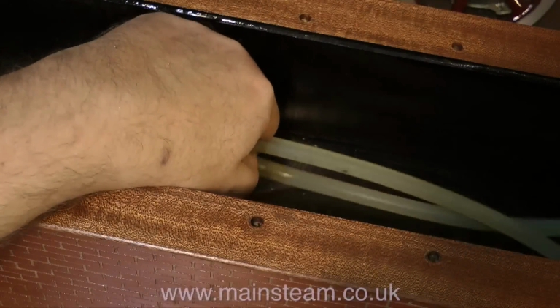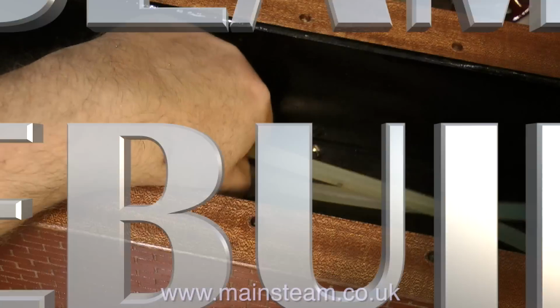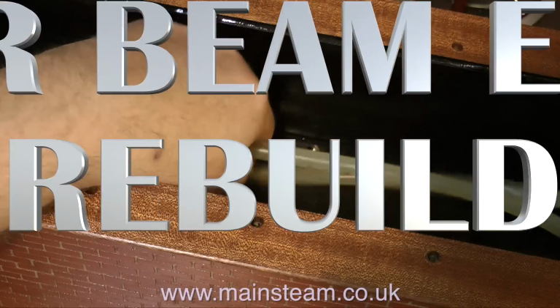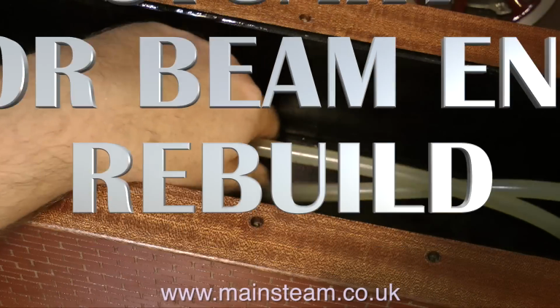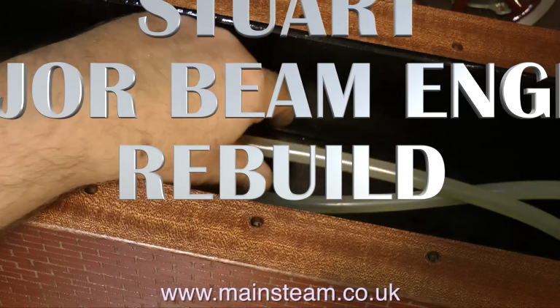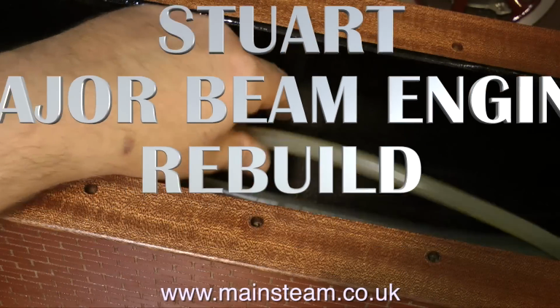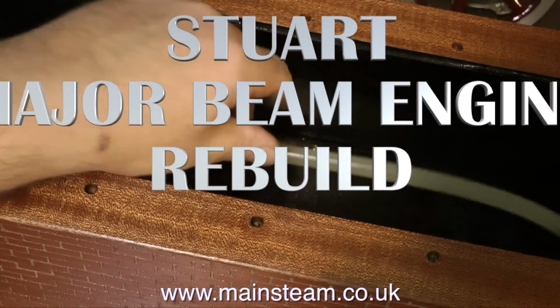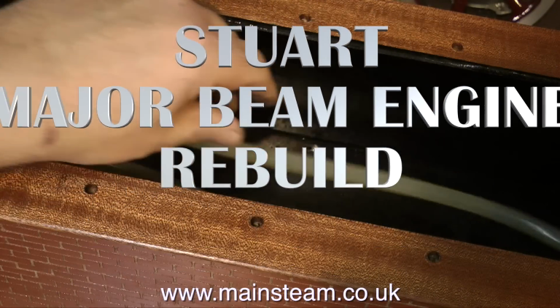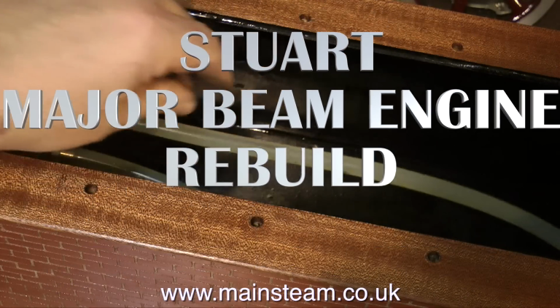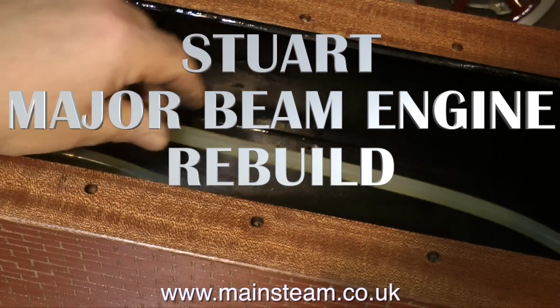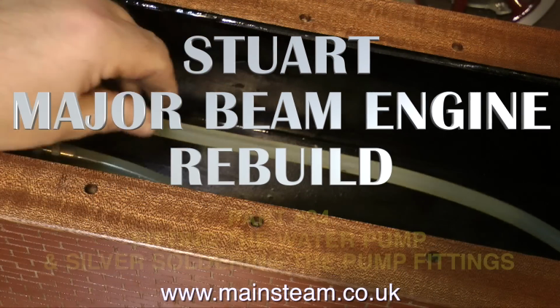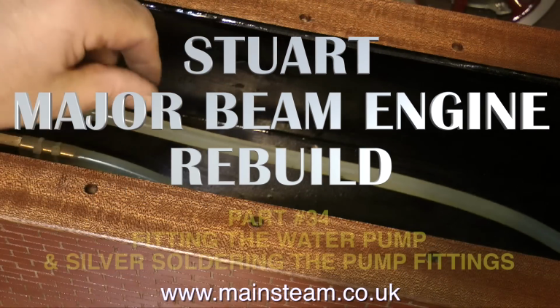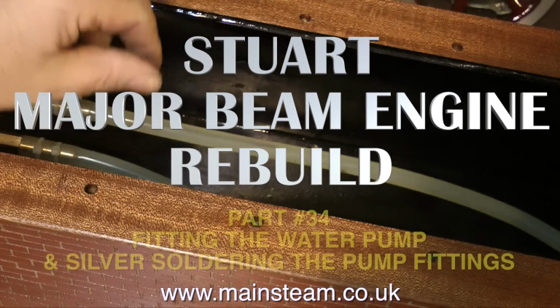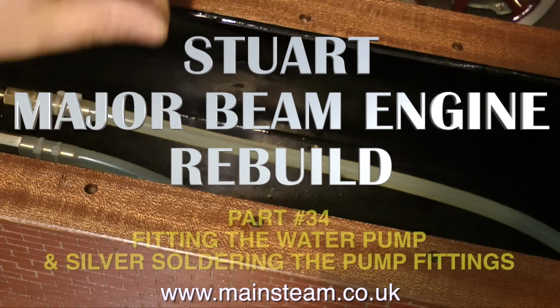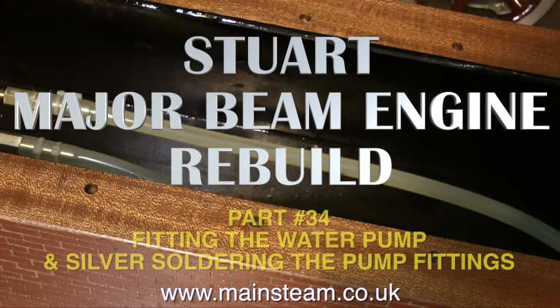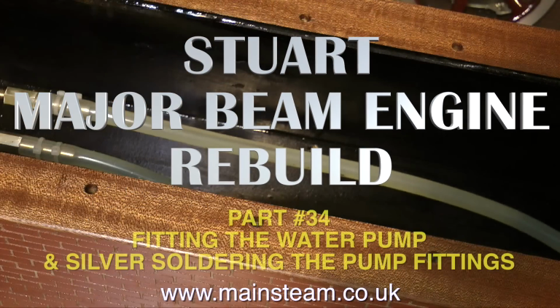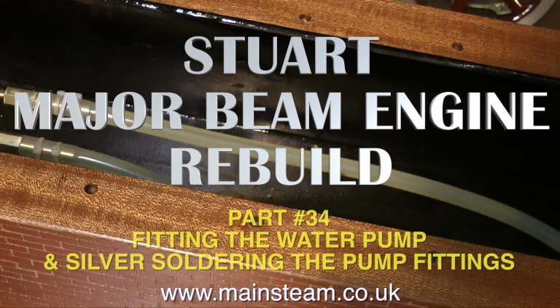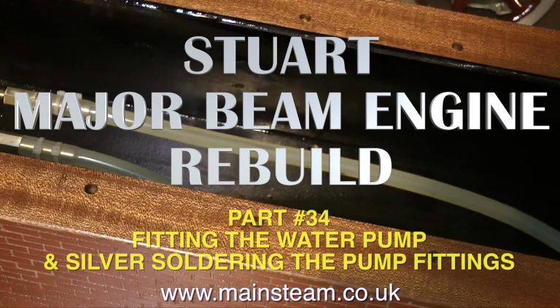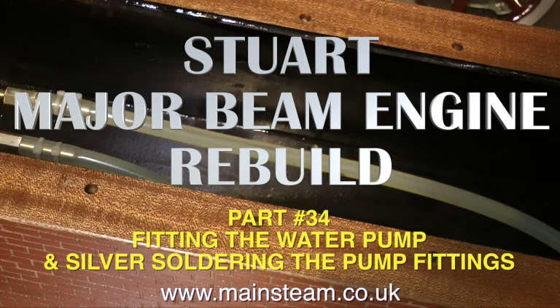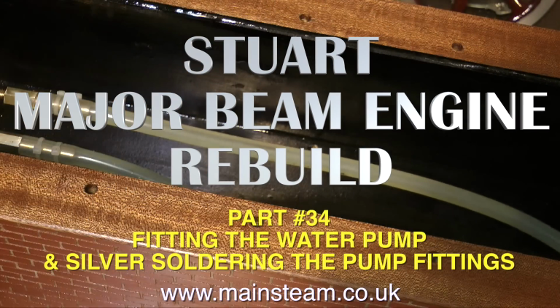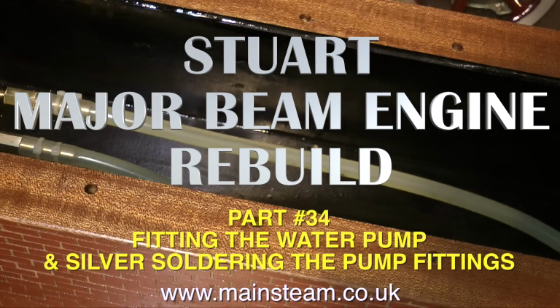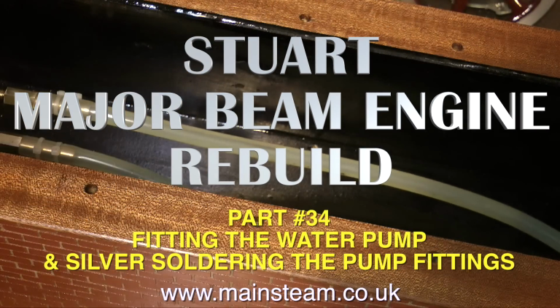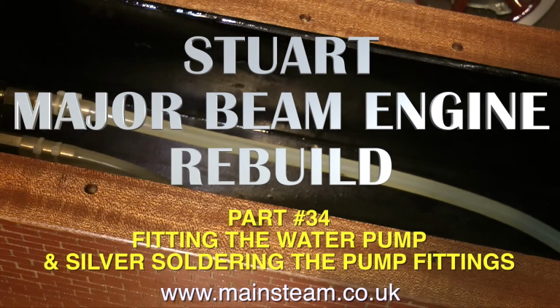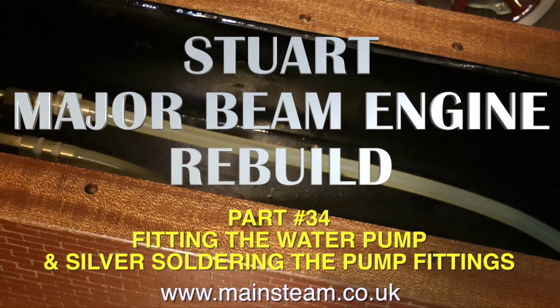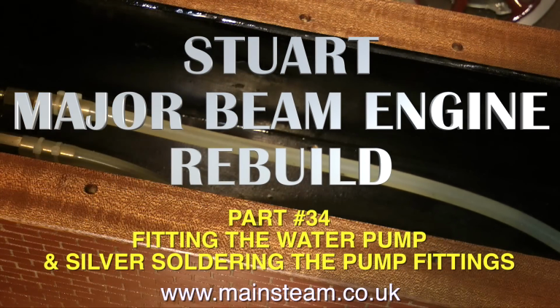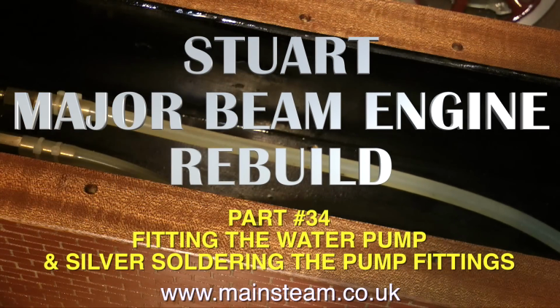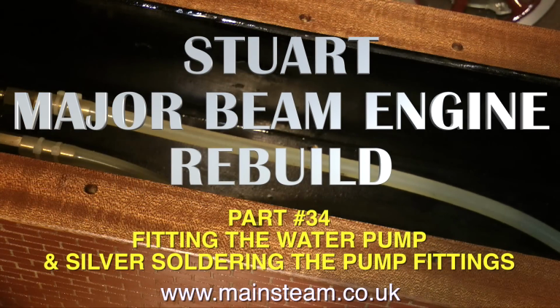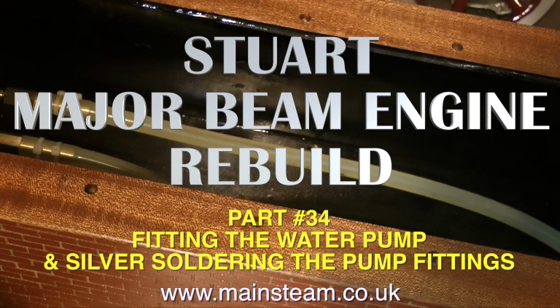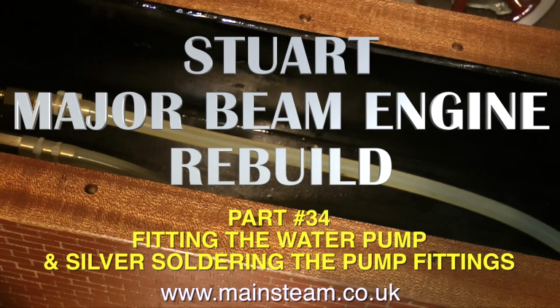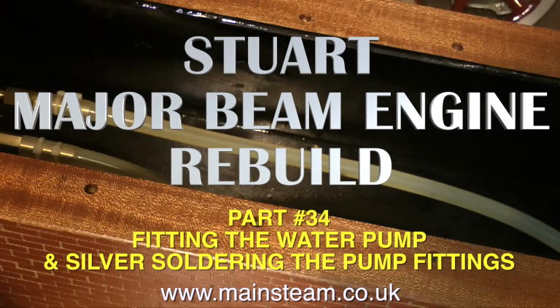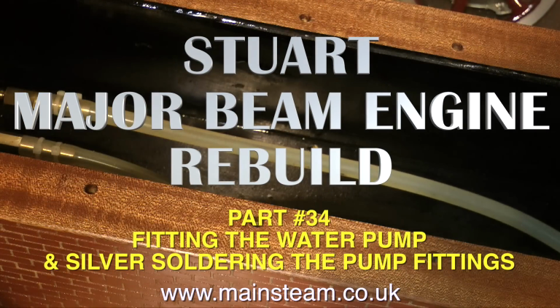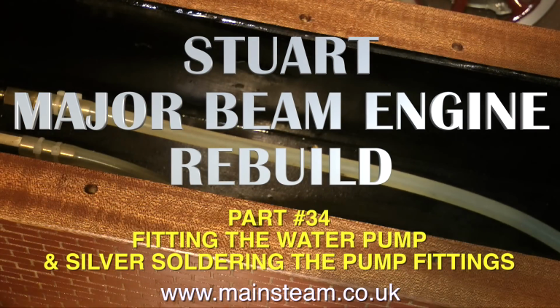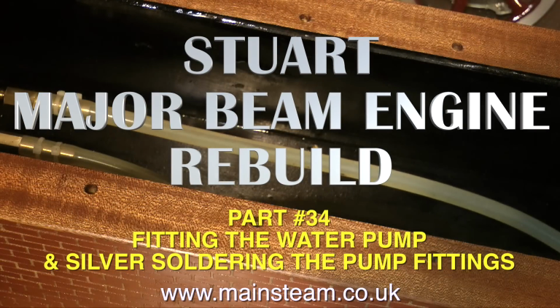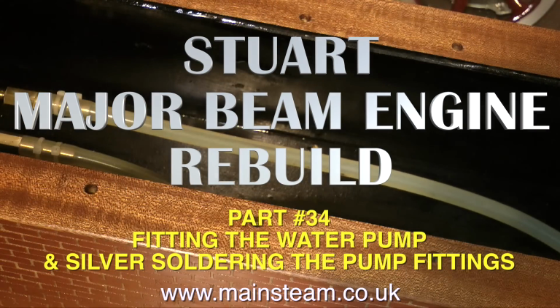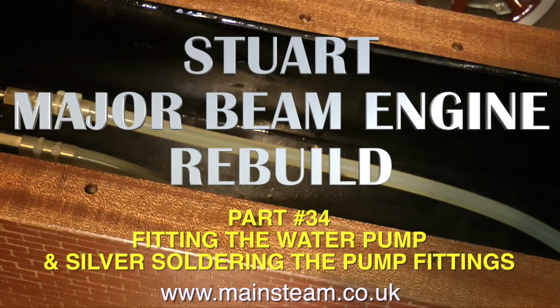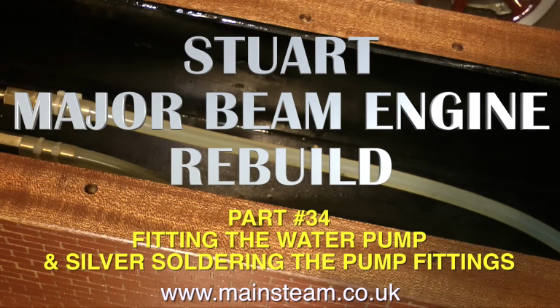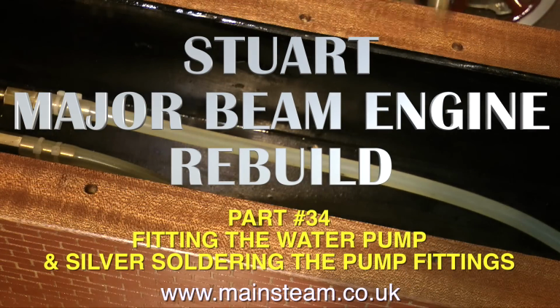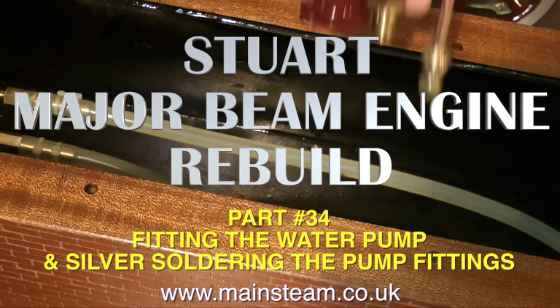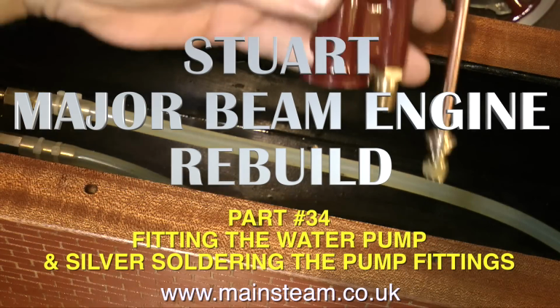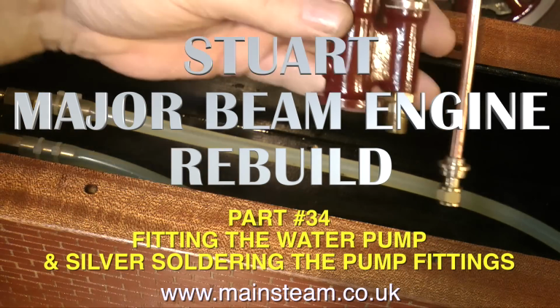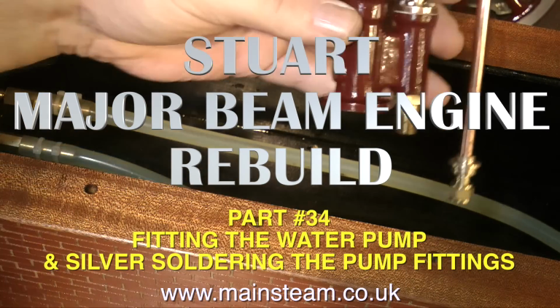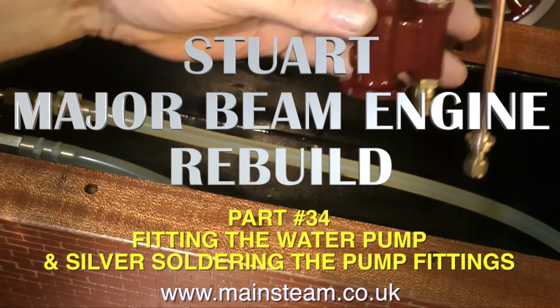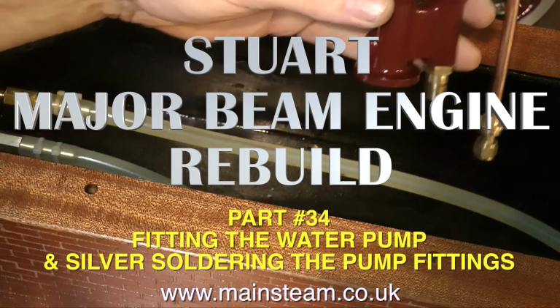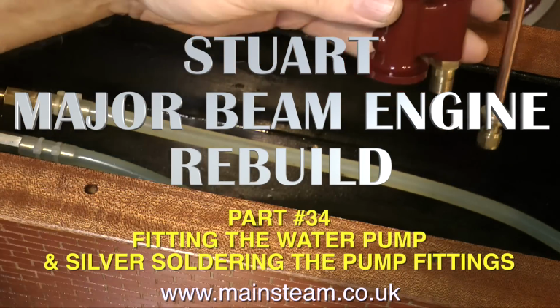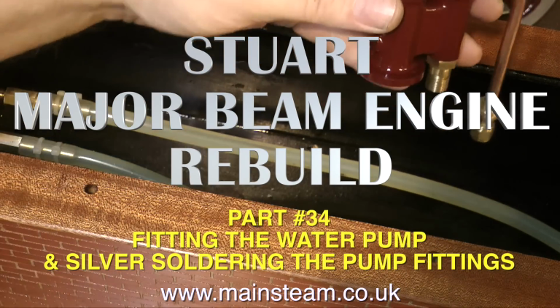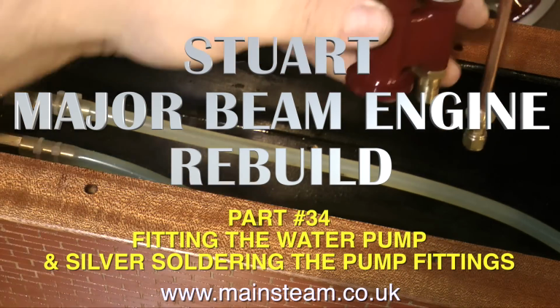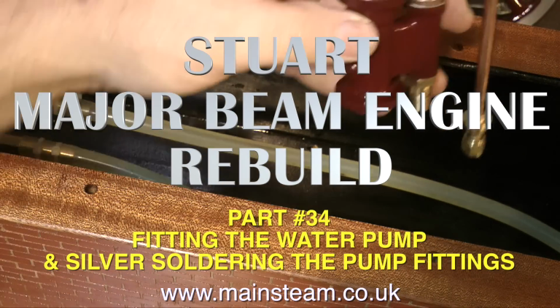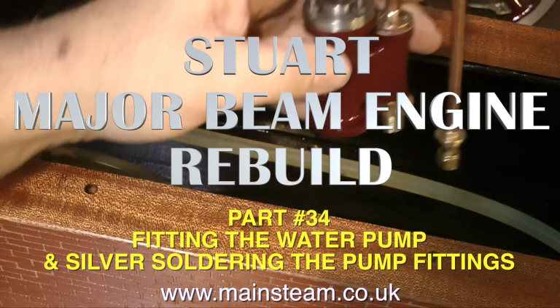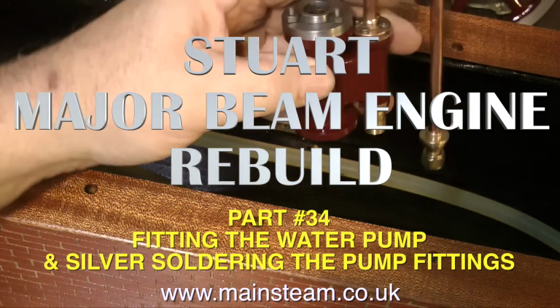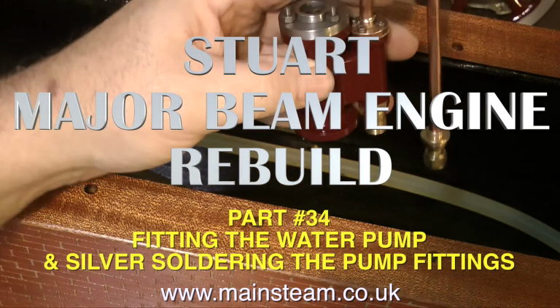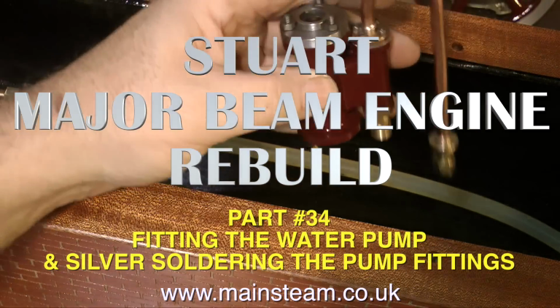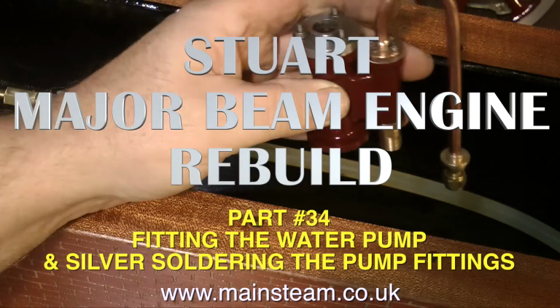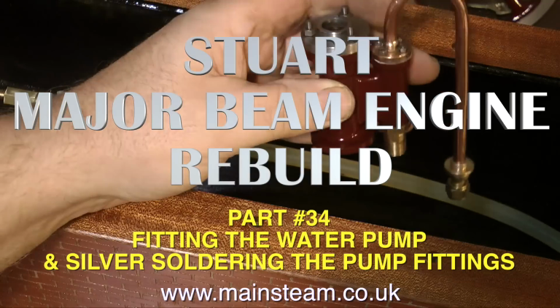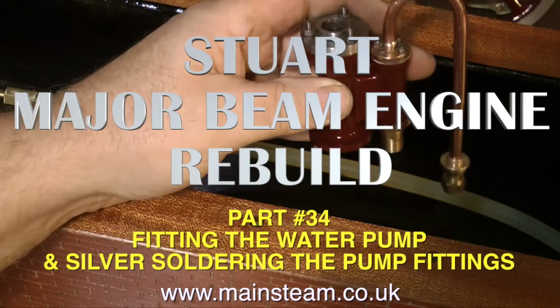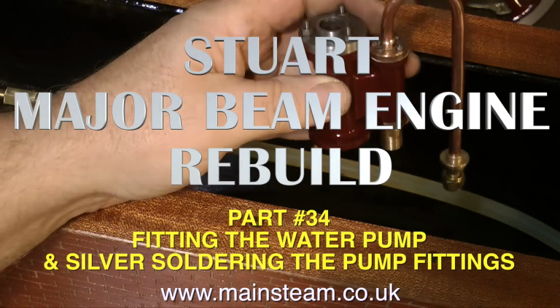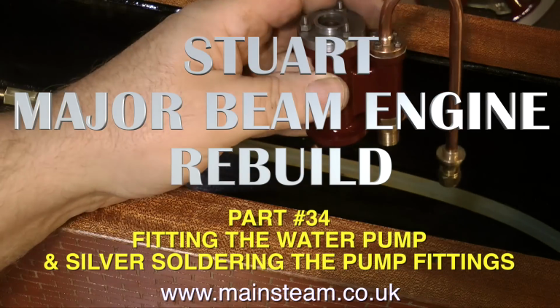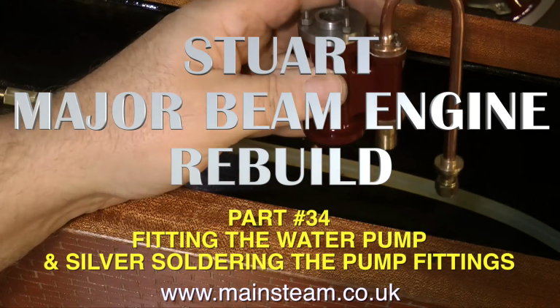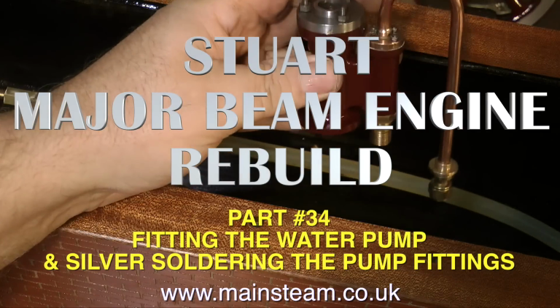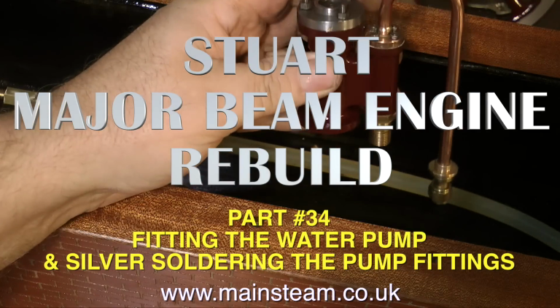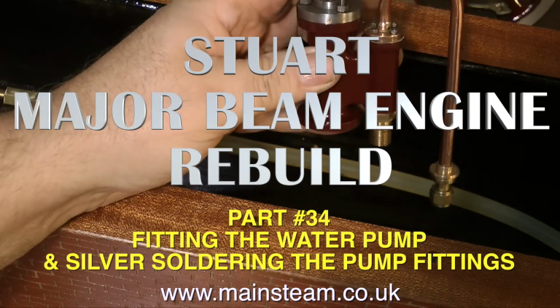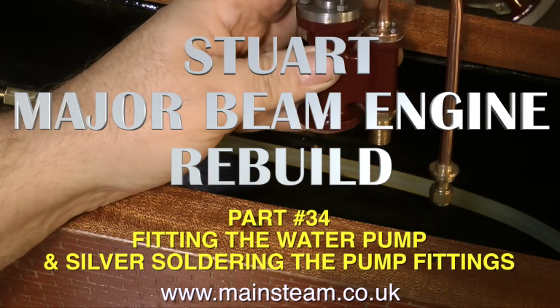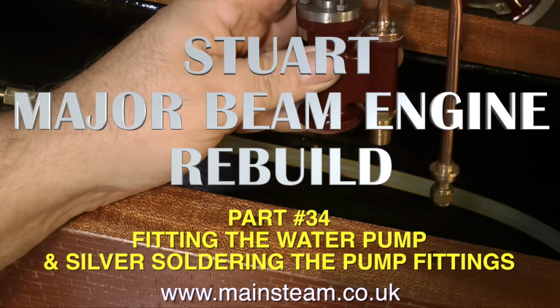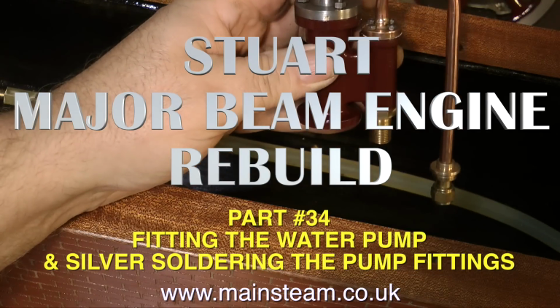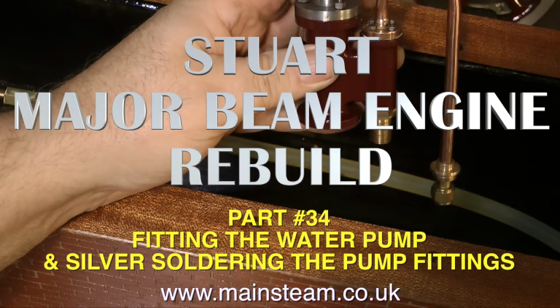Welcome to the Stuart Major Beam Engine Rebuild. This is part 34: fitting the water pump and silver soldering the pump fittings.